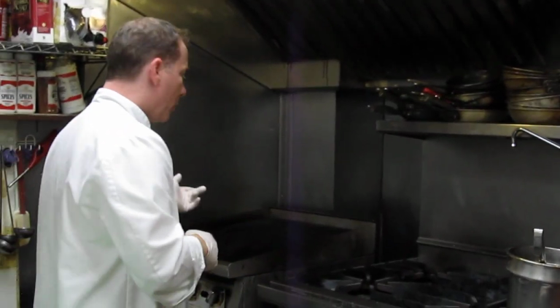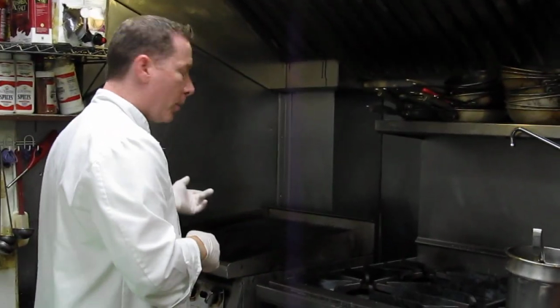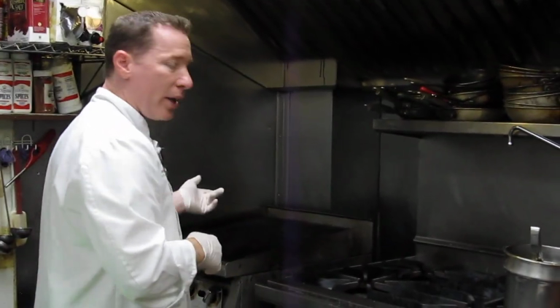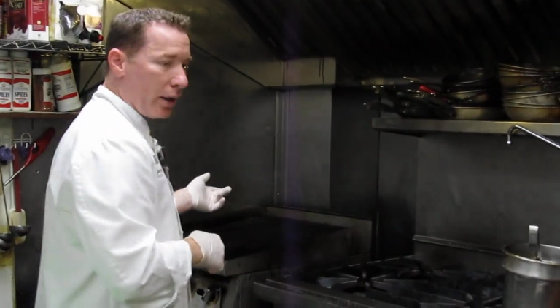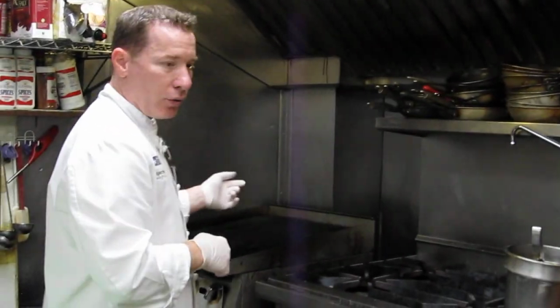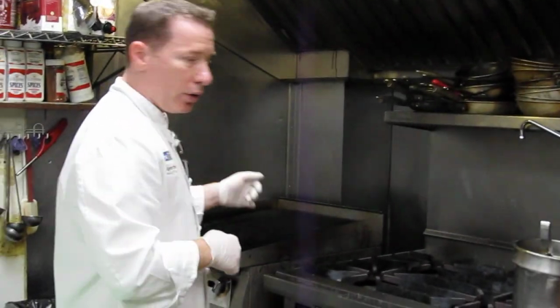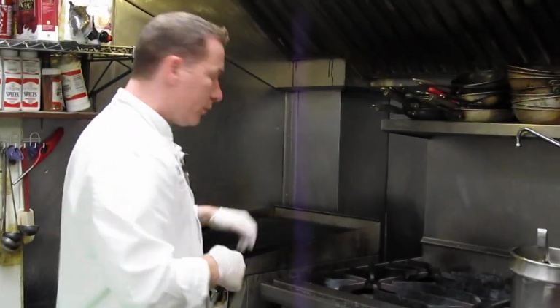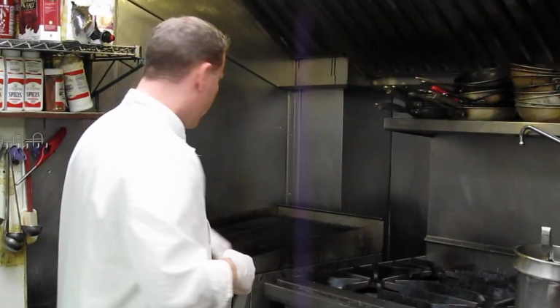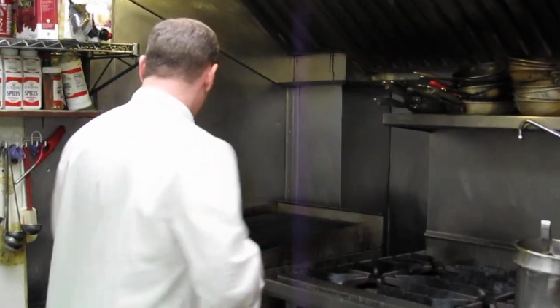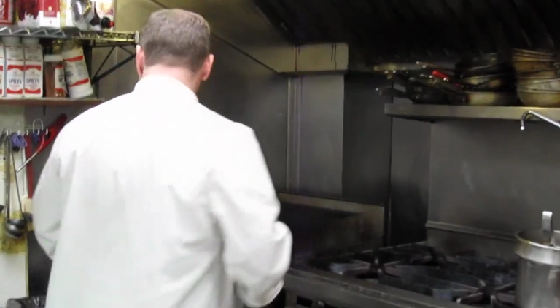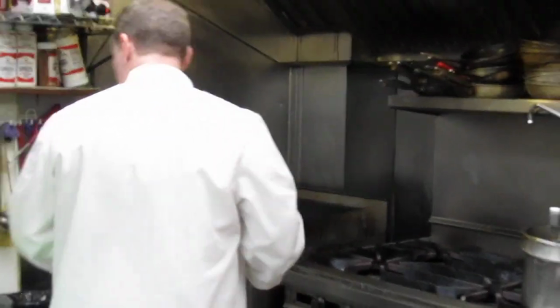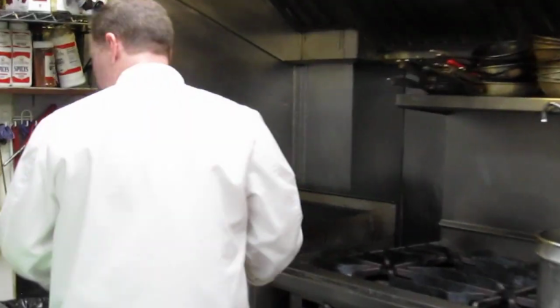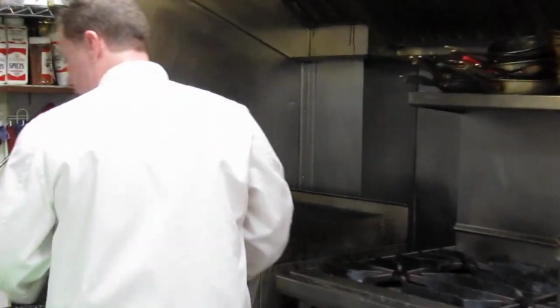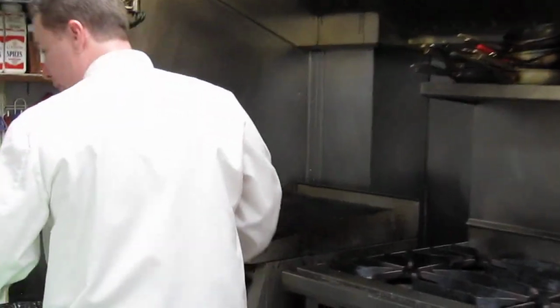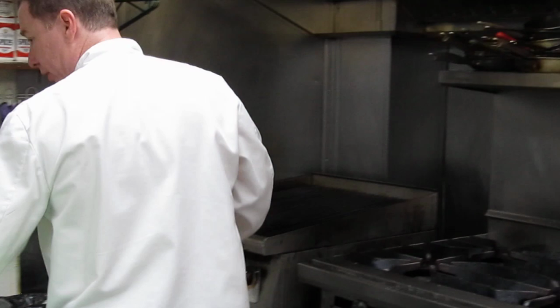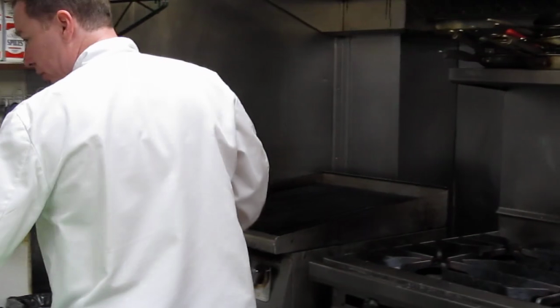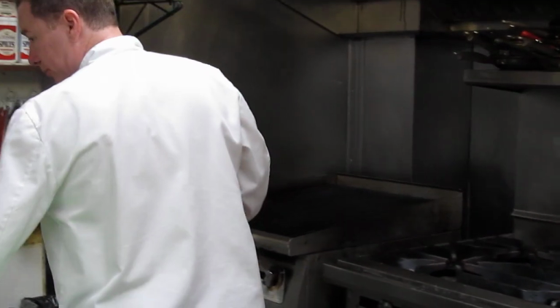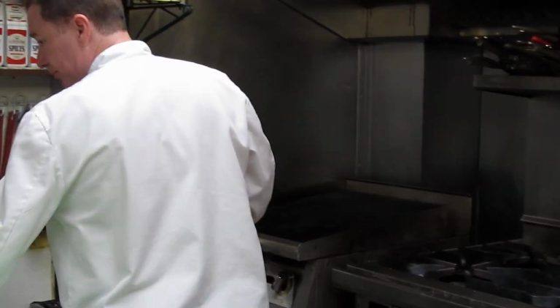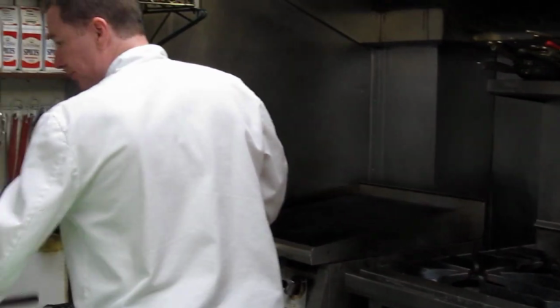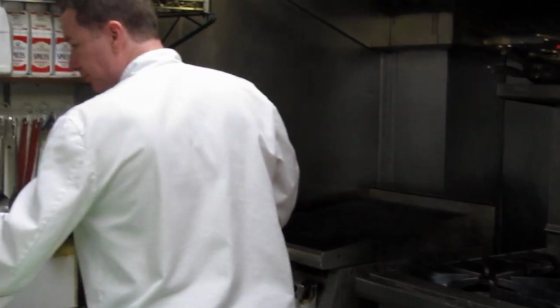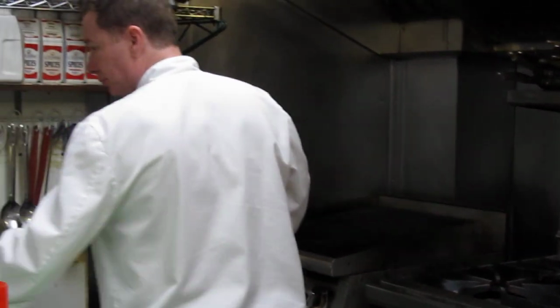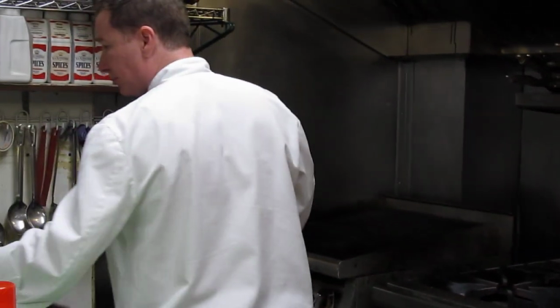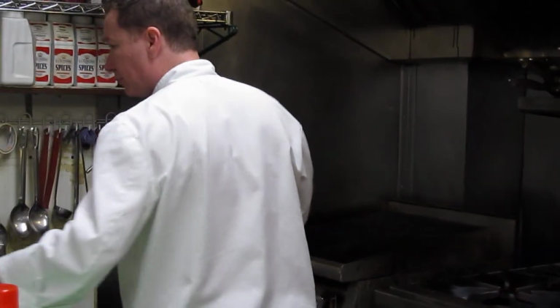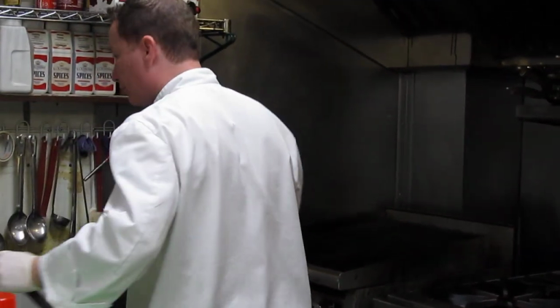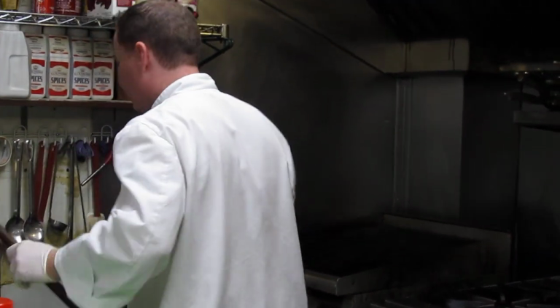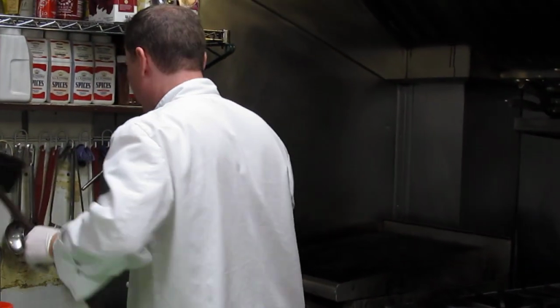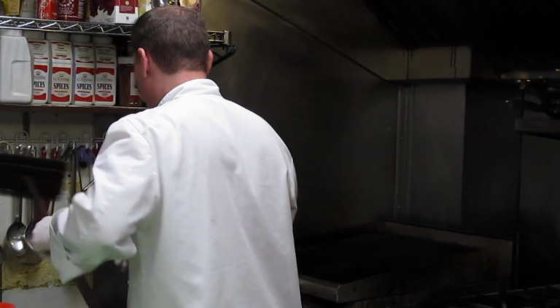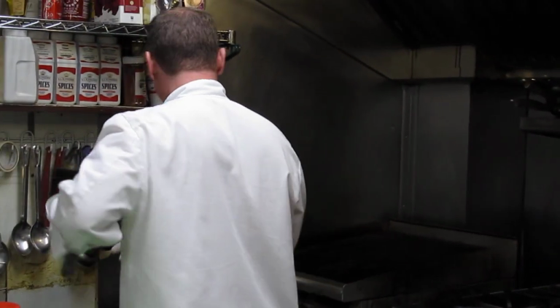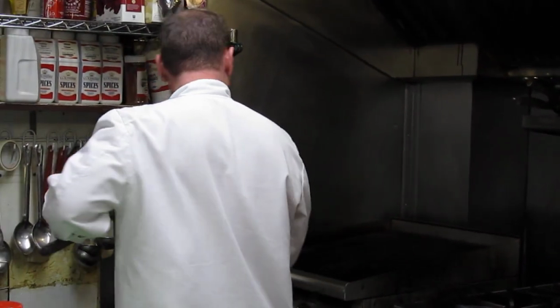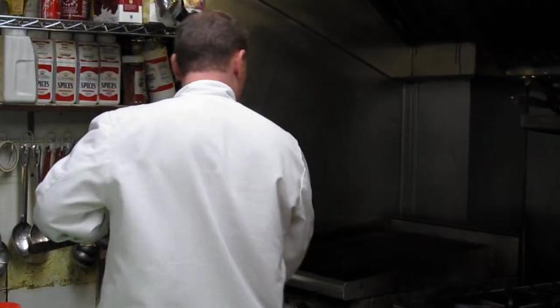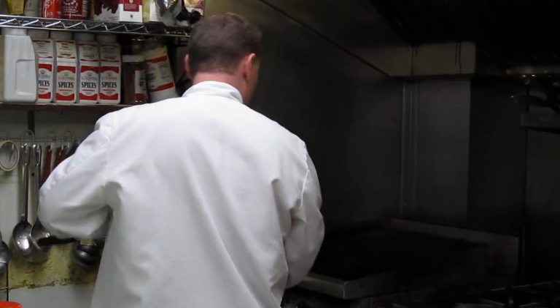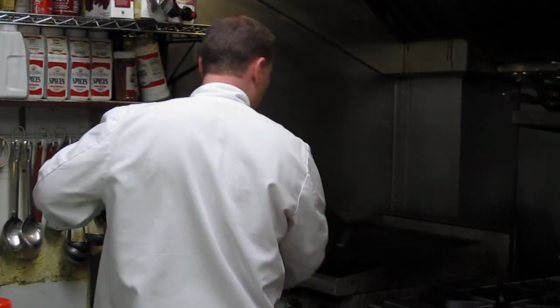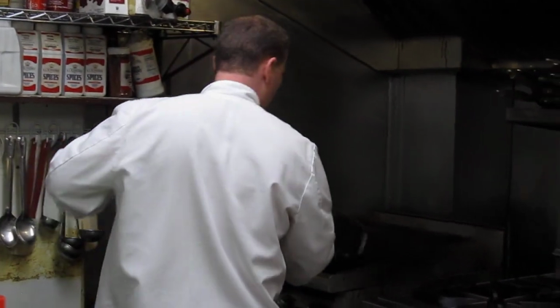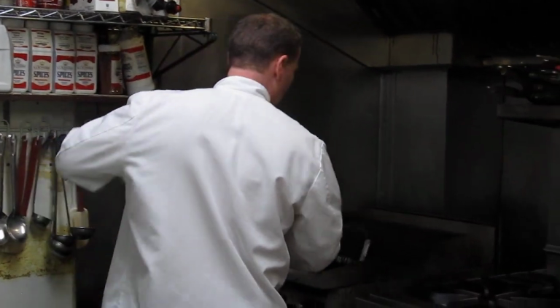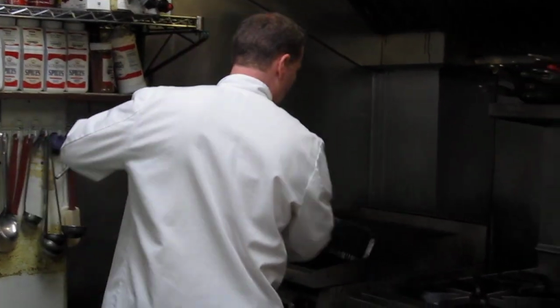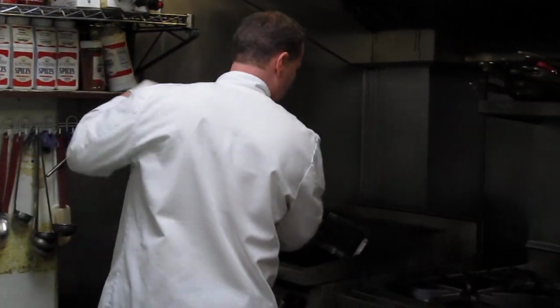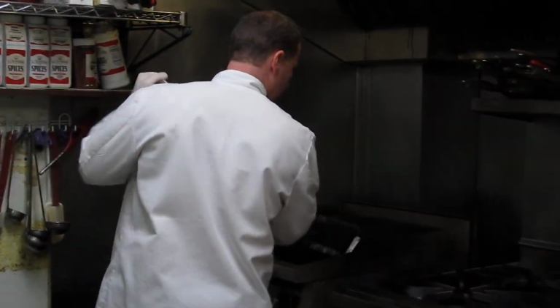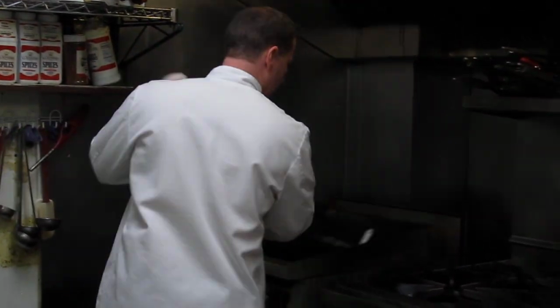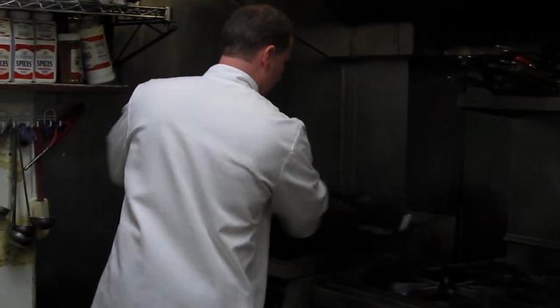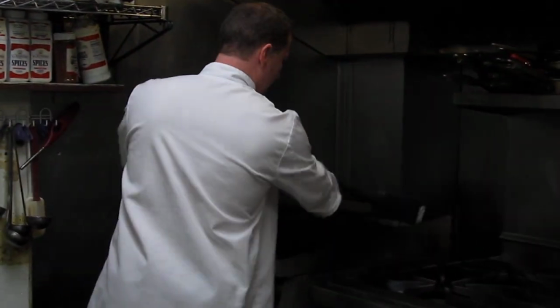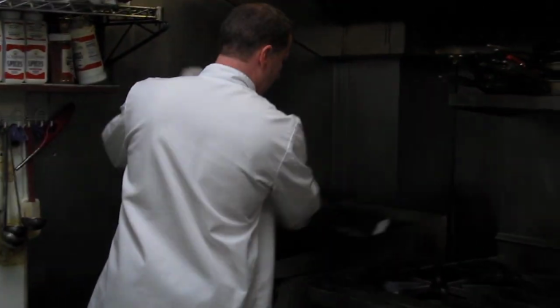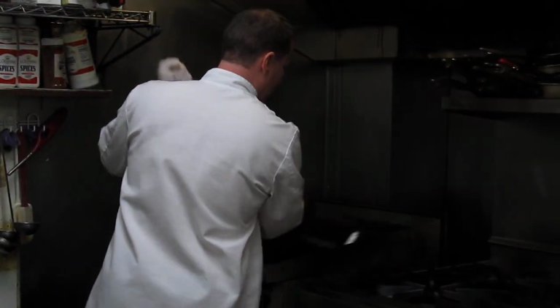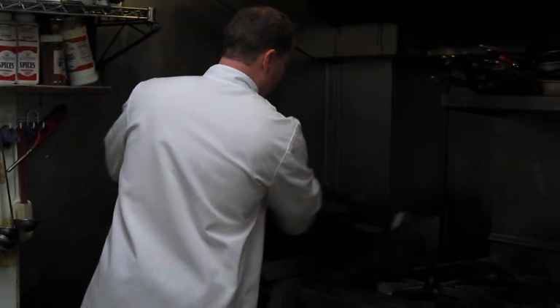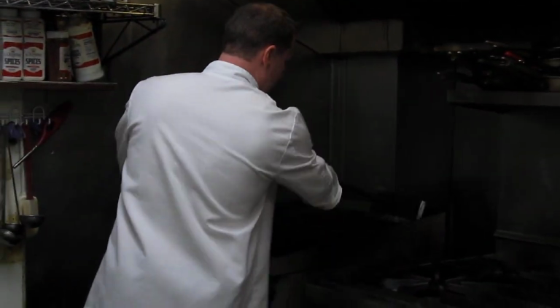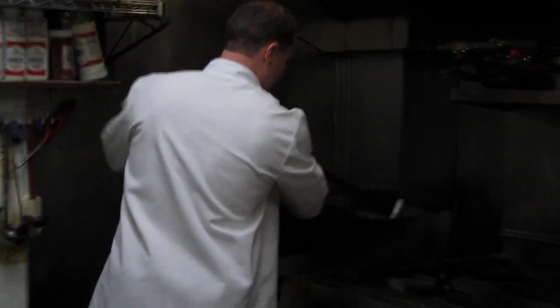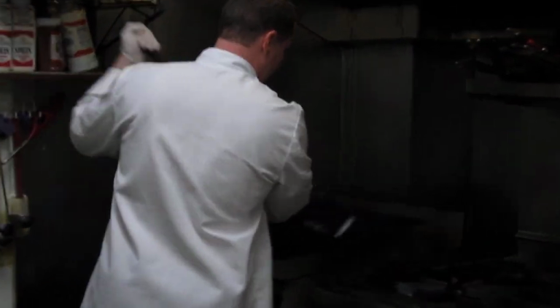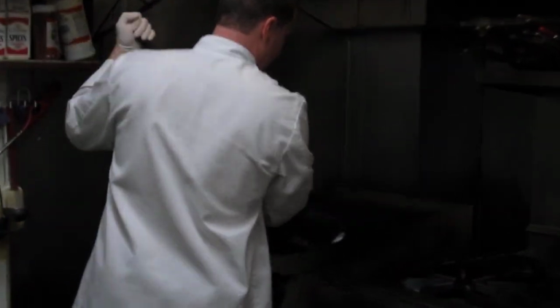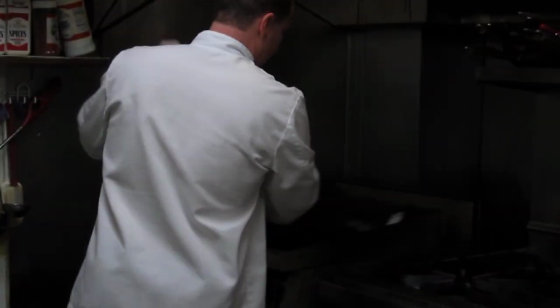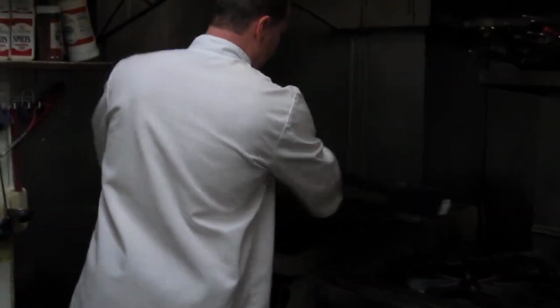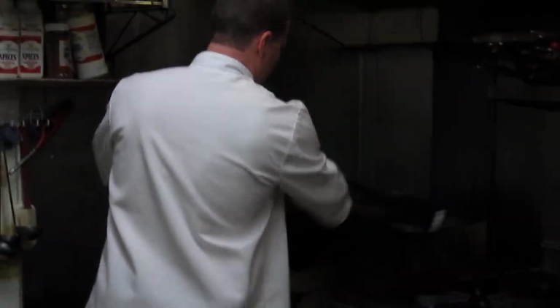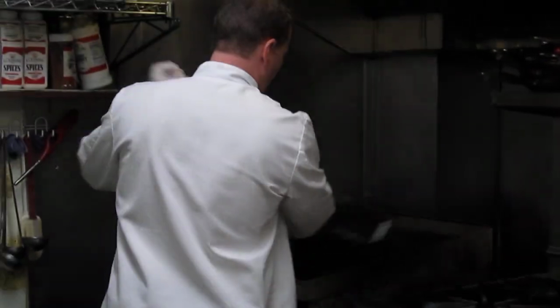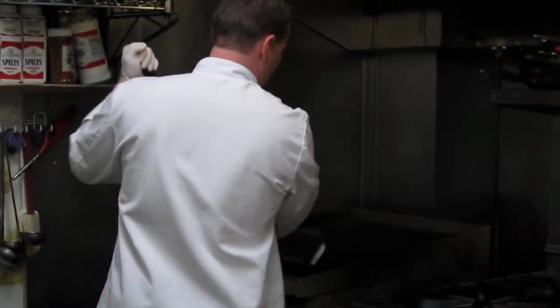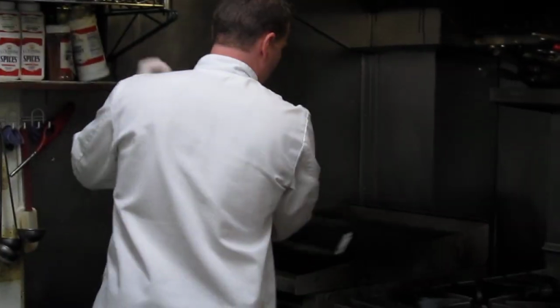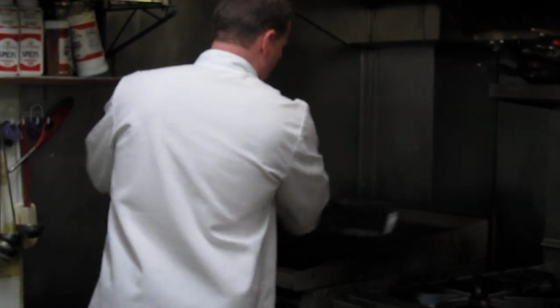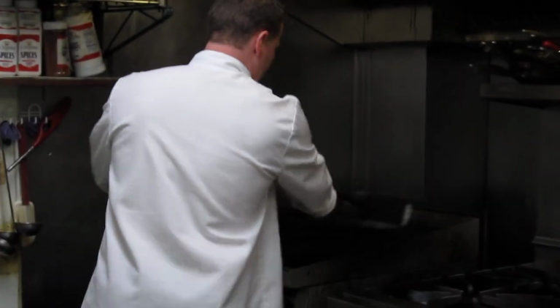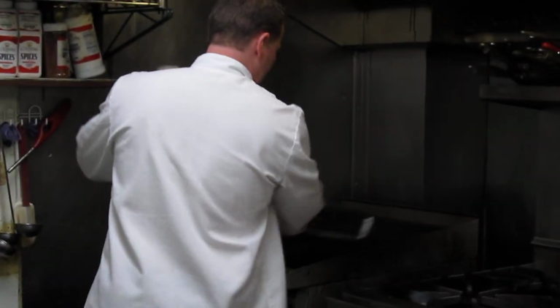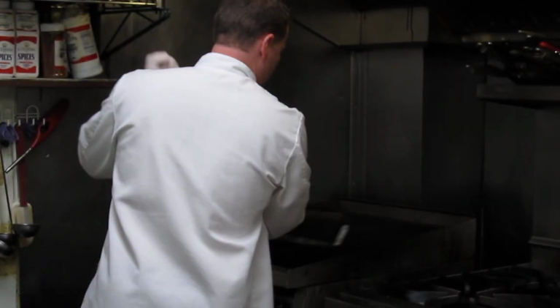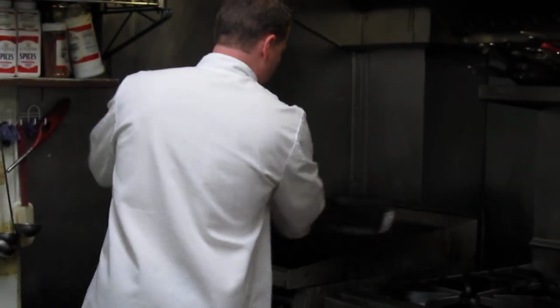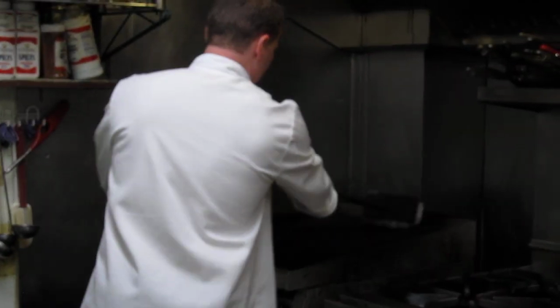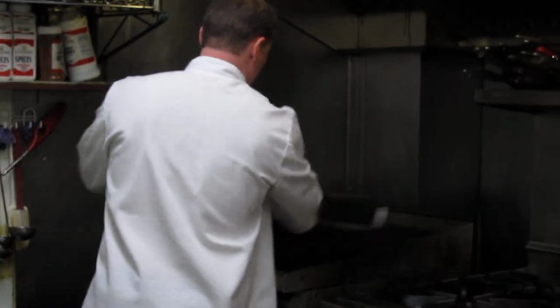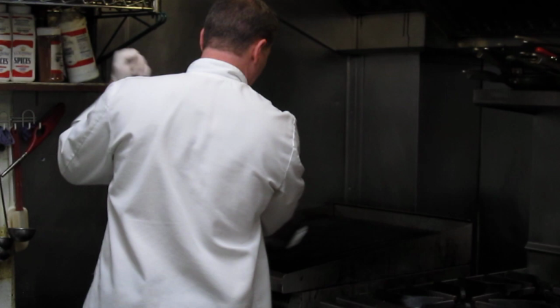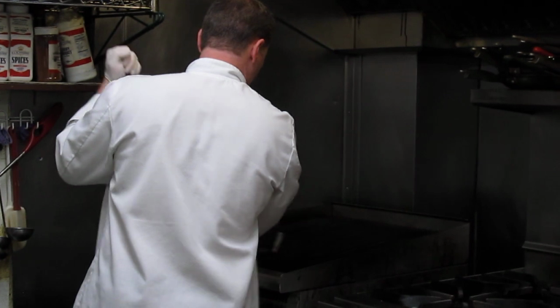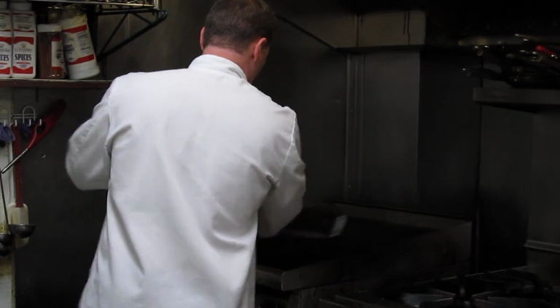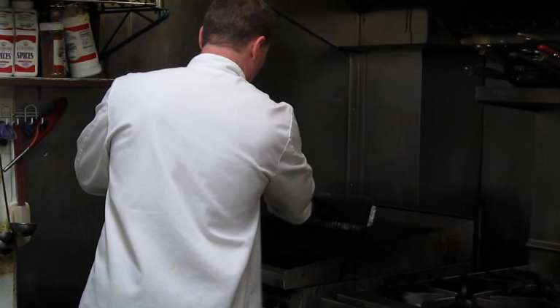Prepare the grill — the first thing we do. We always start by scrubbing down the grill.